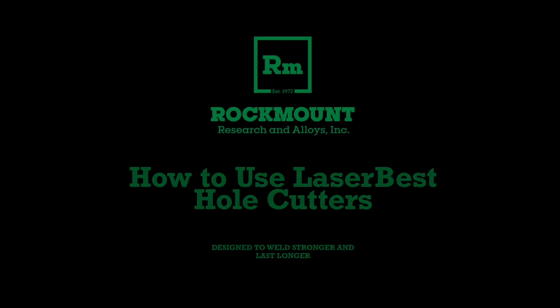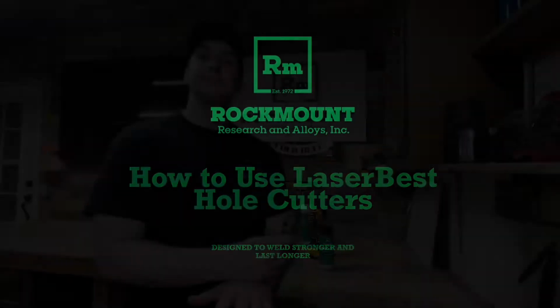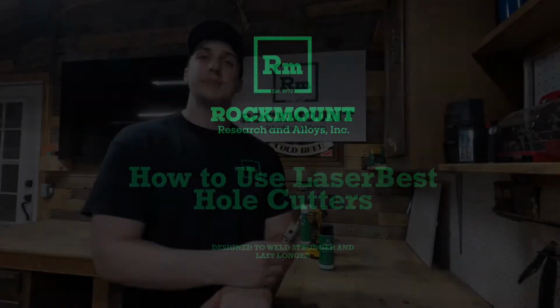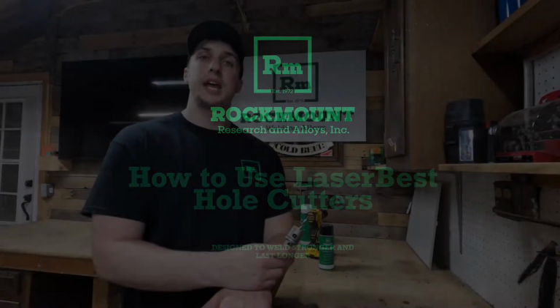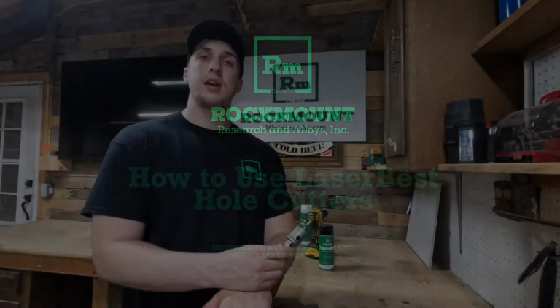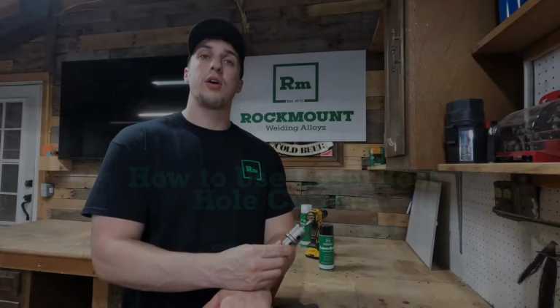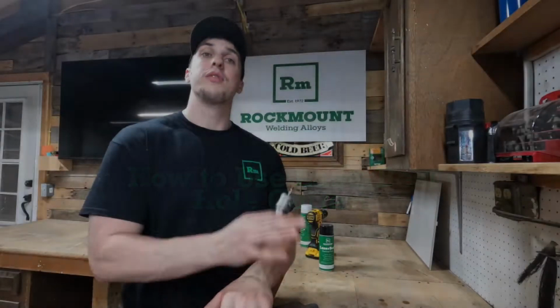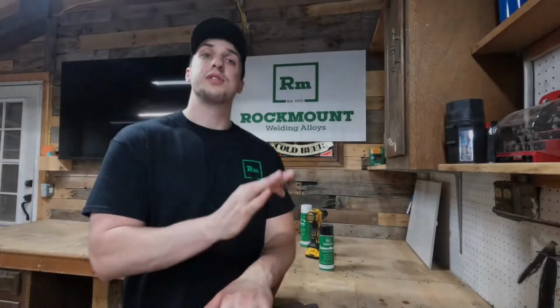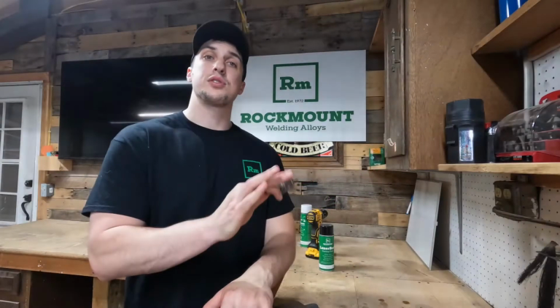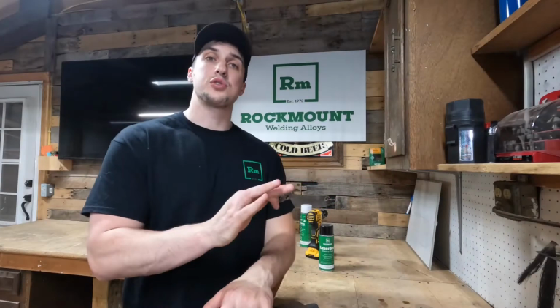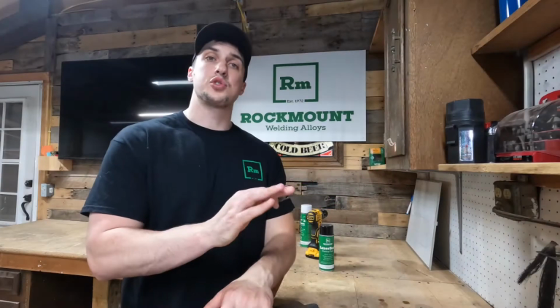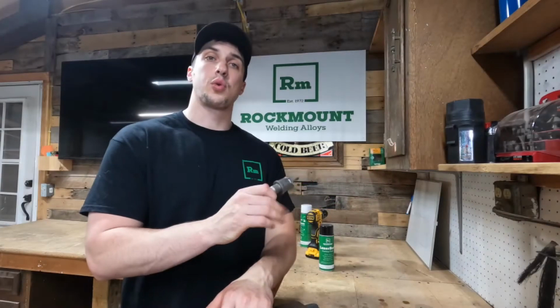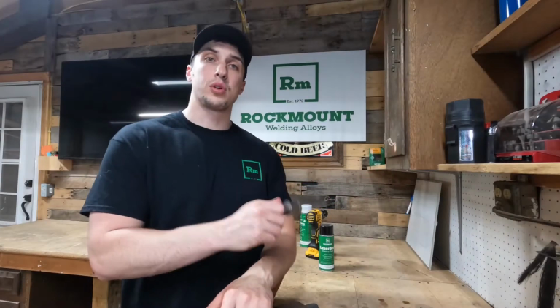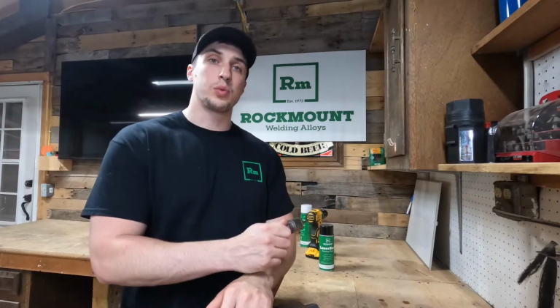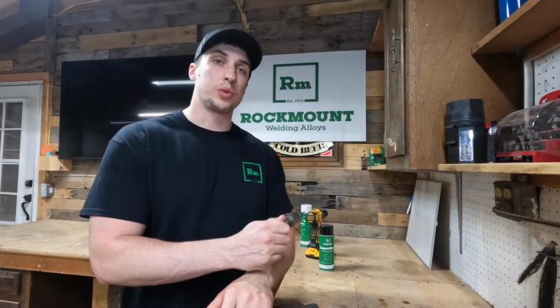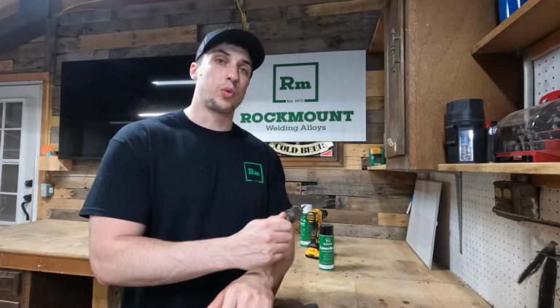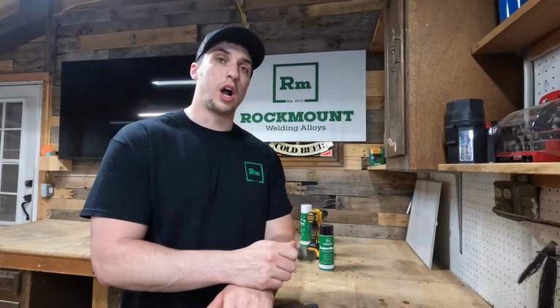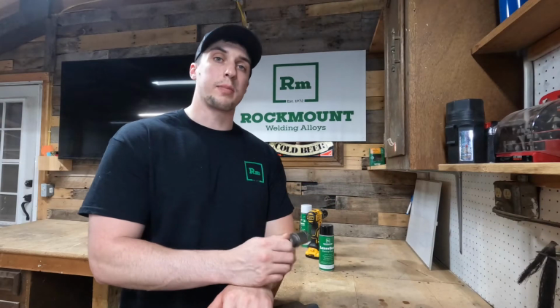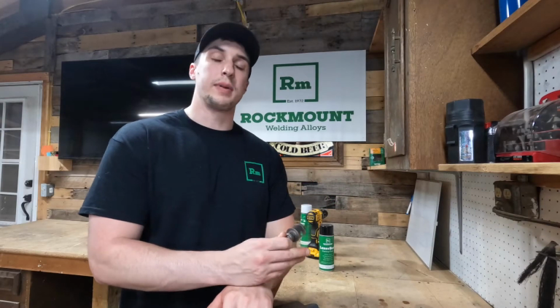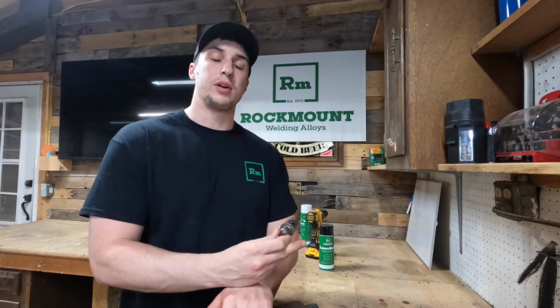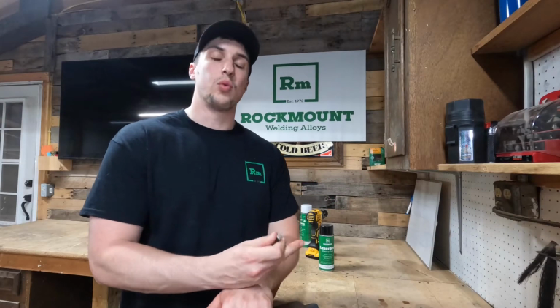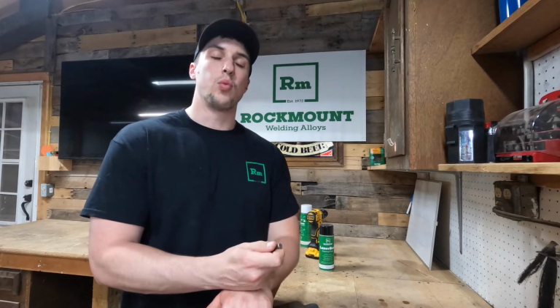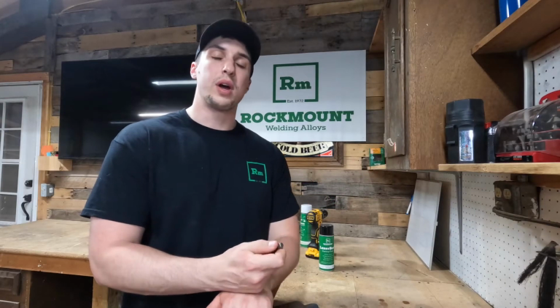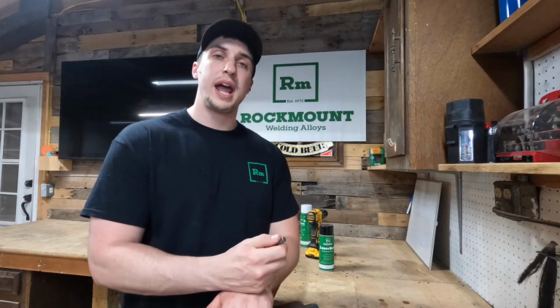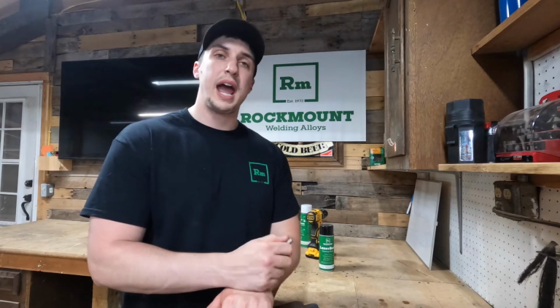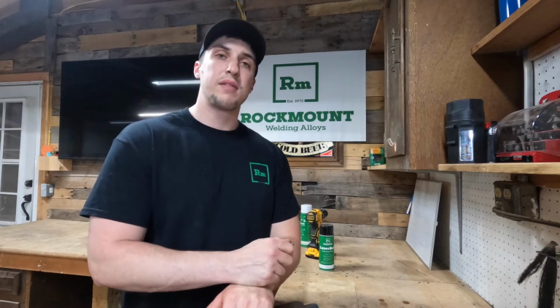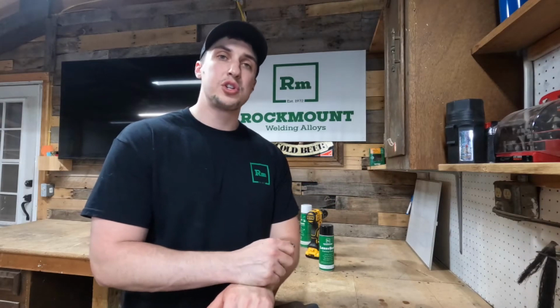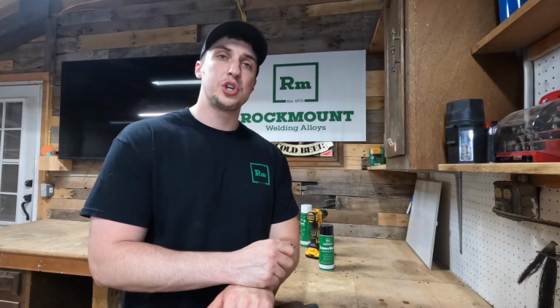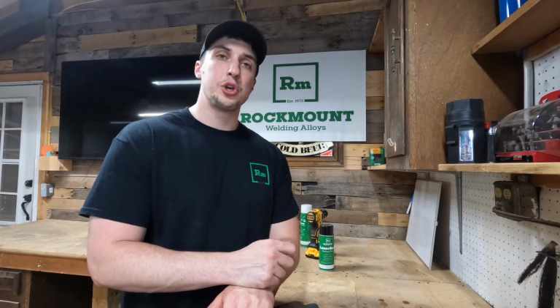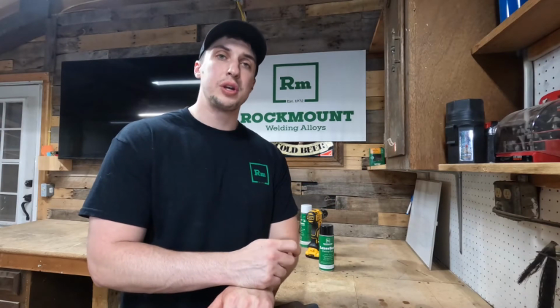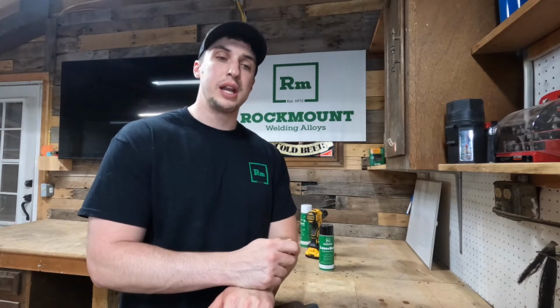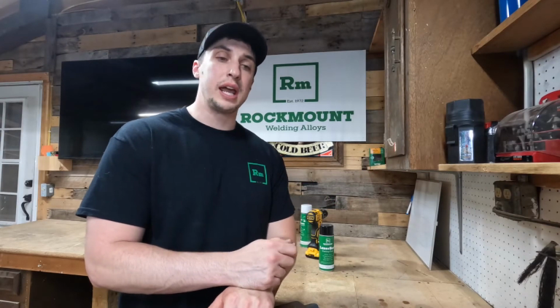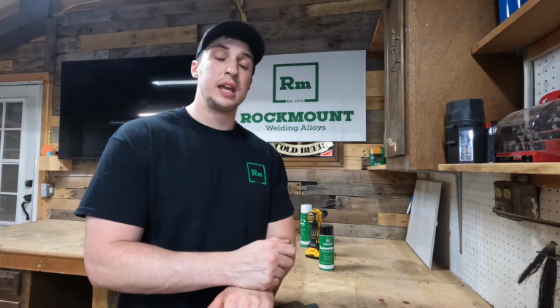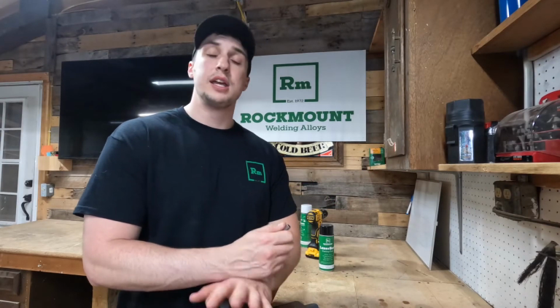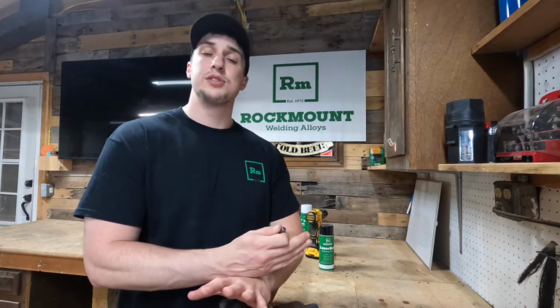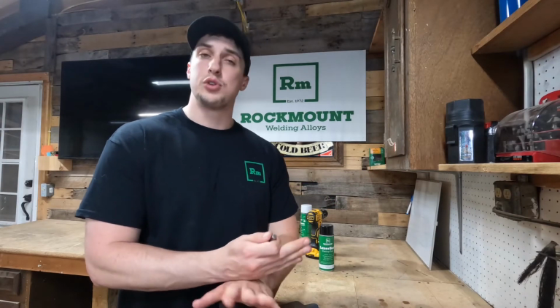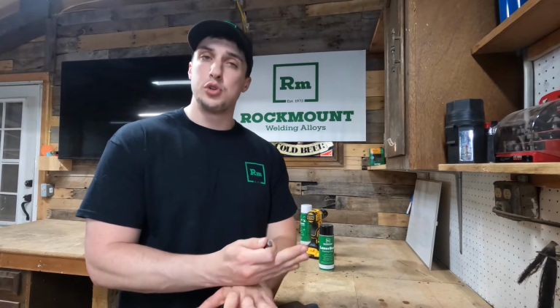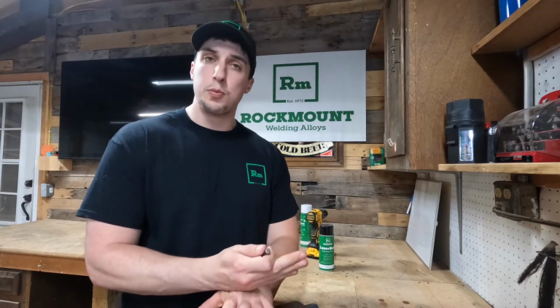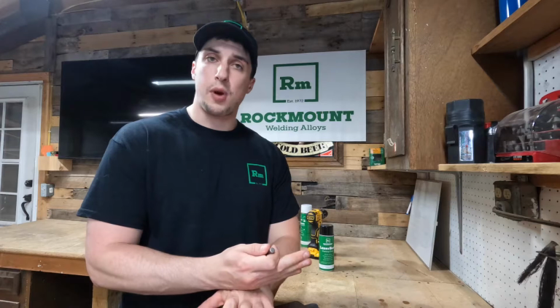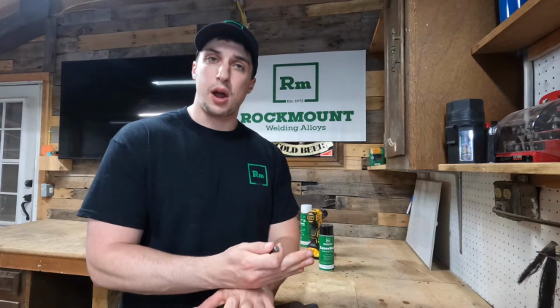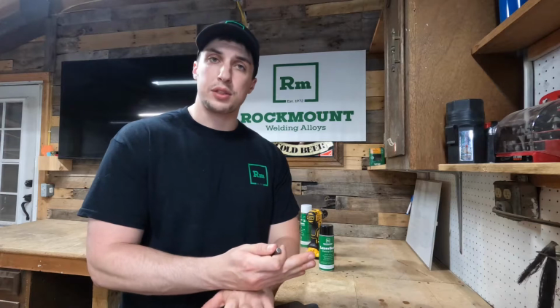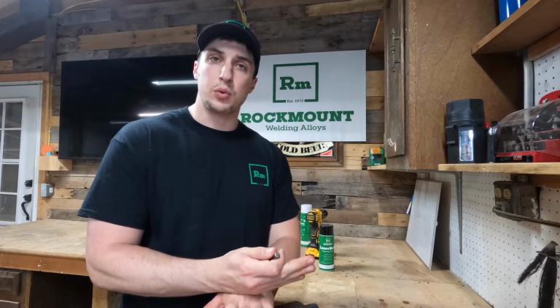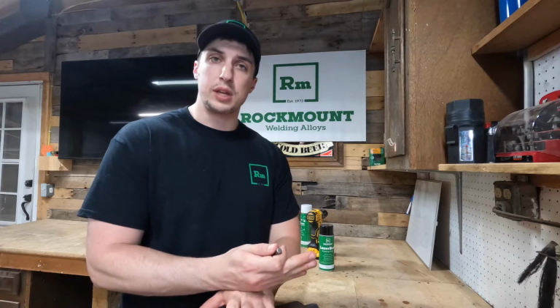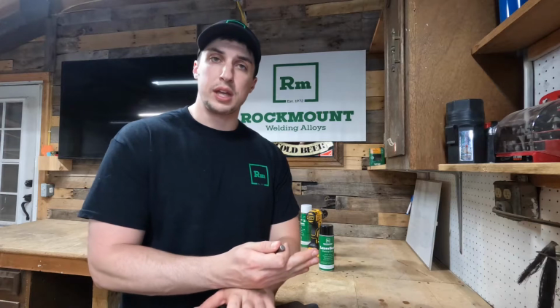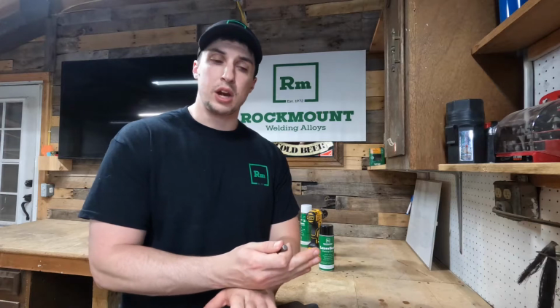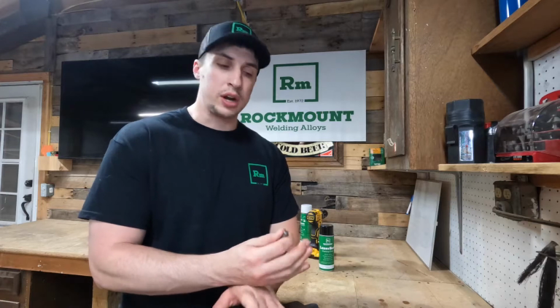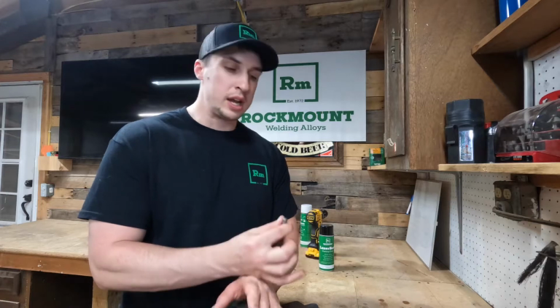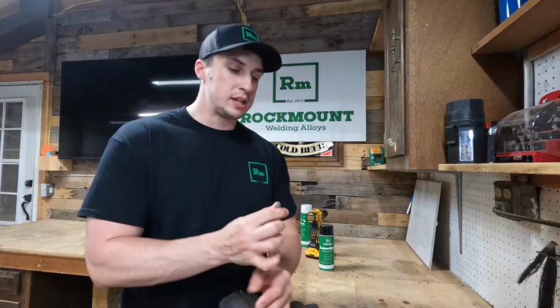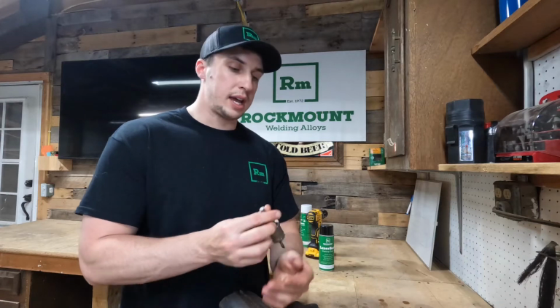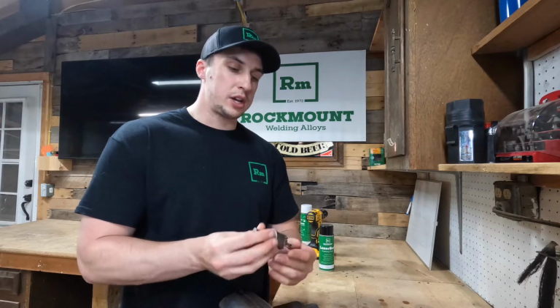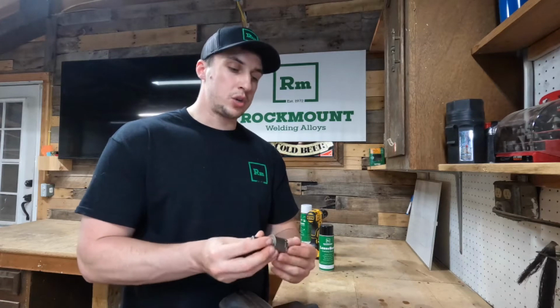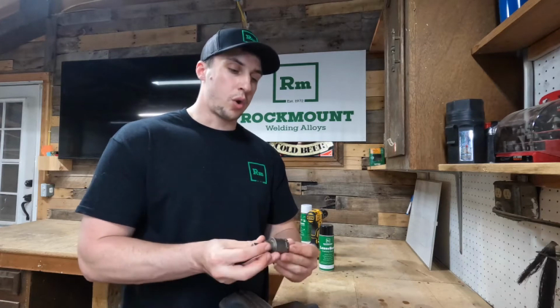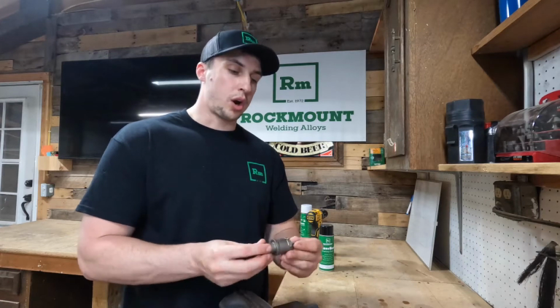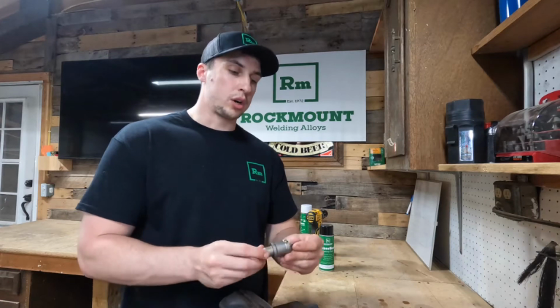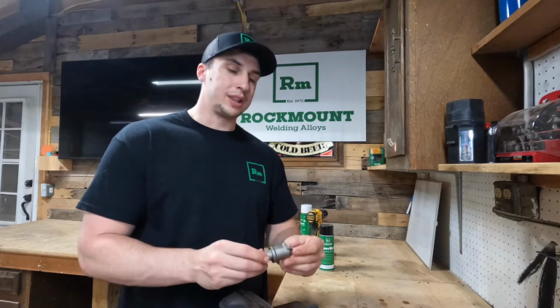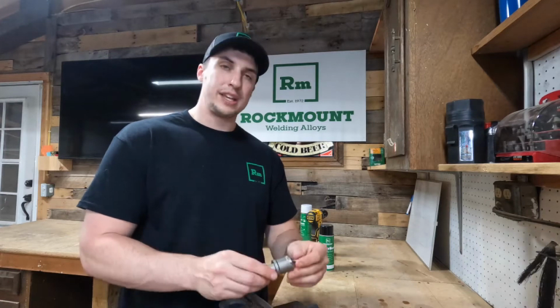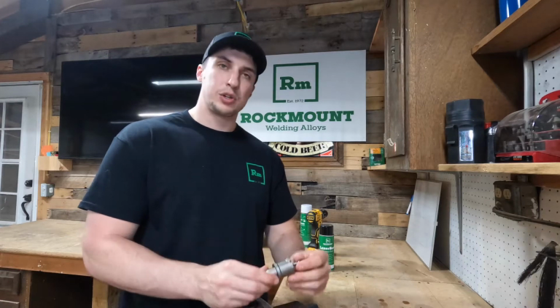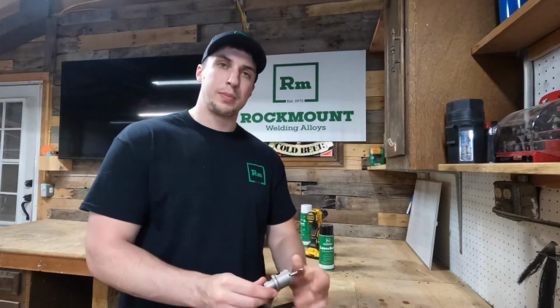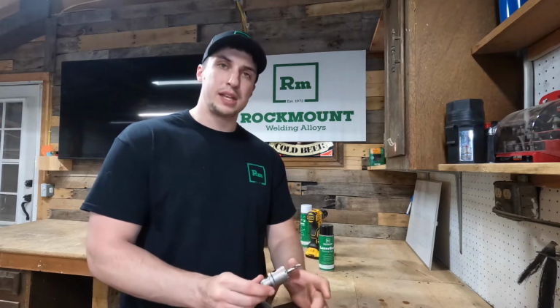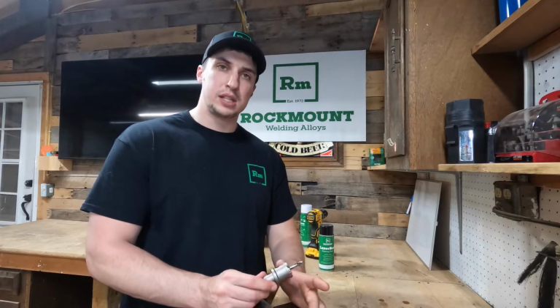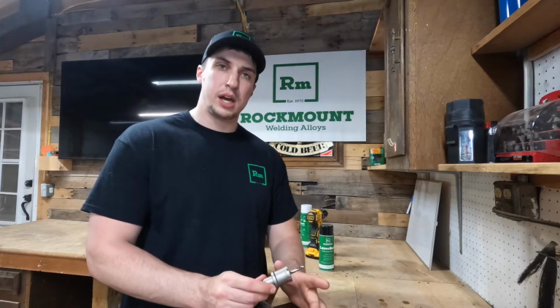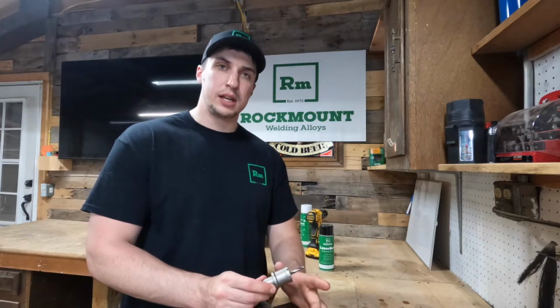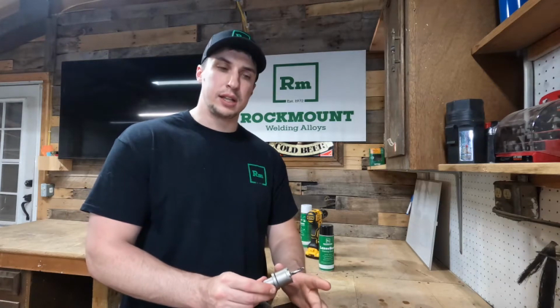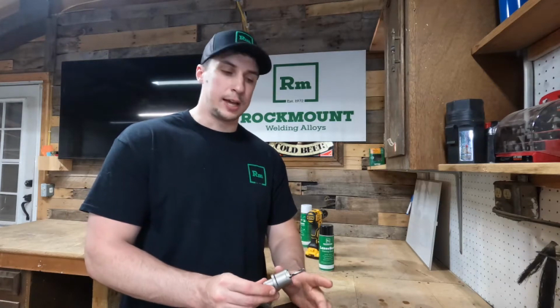Hey y'all, this is Jordan with Rockmount. What I have to show you today is a new product that we carry to add to our laser best cutting line.